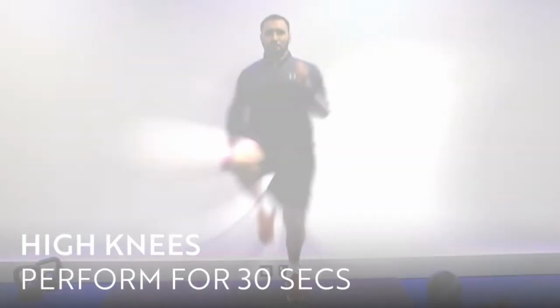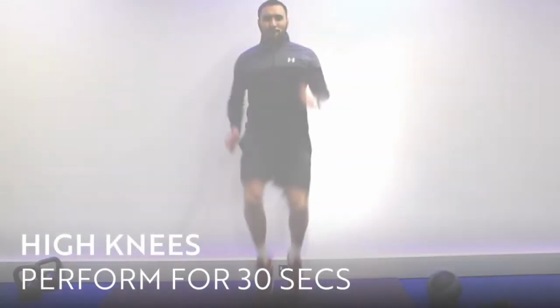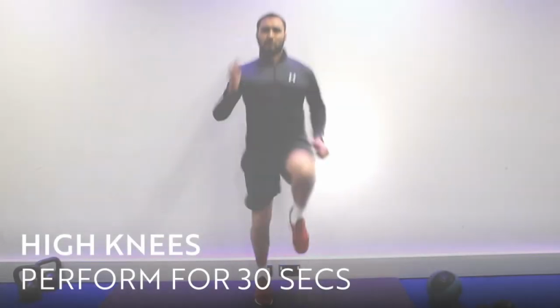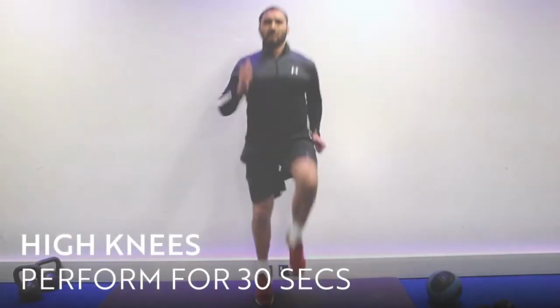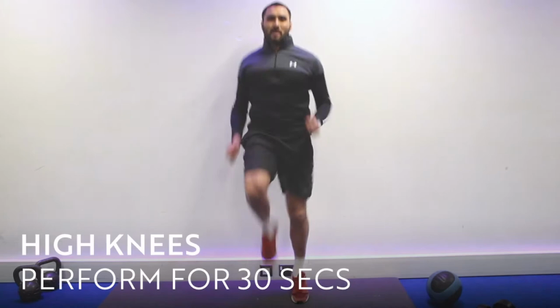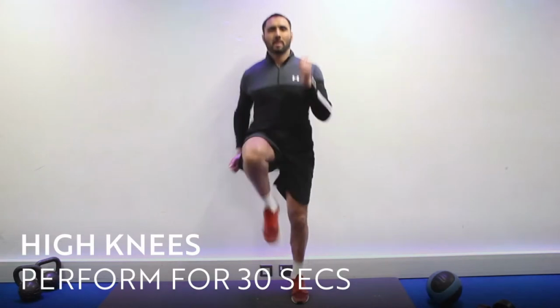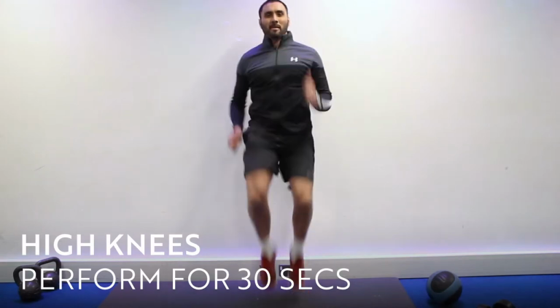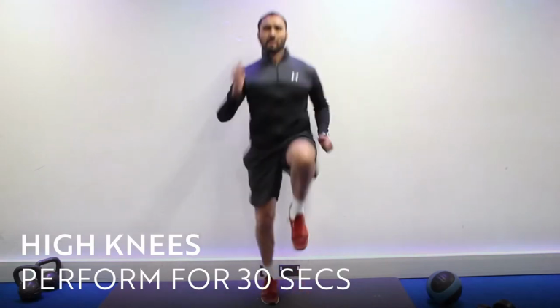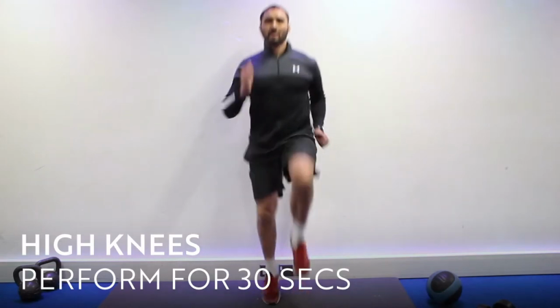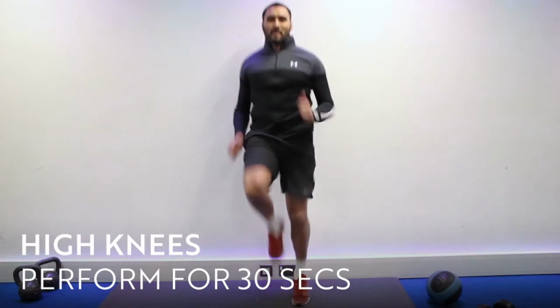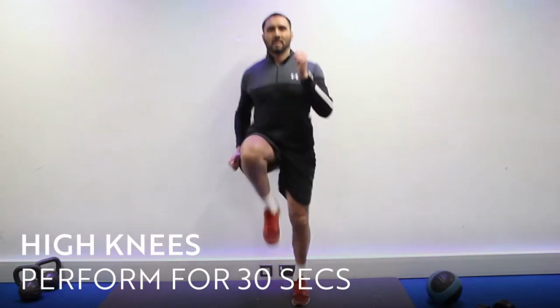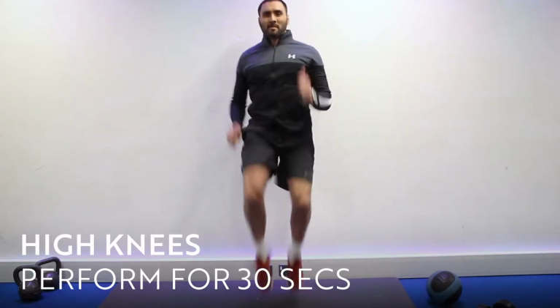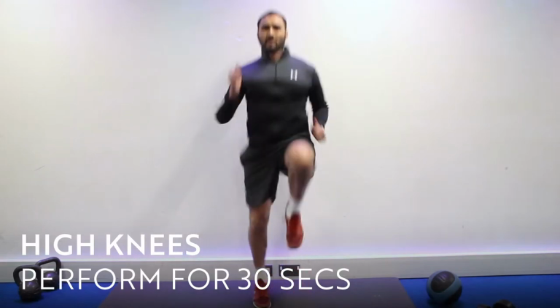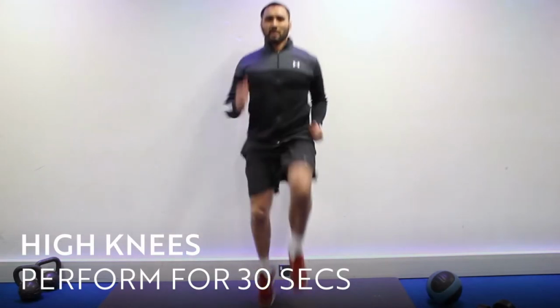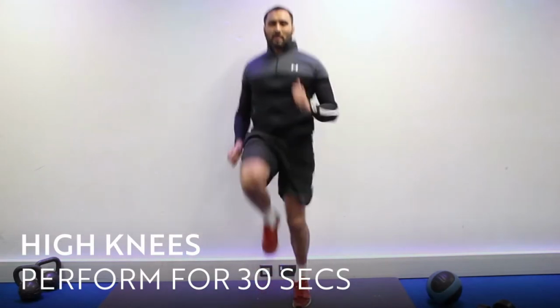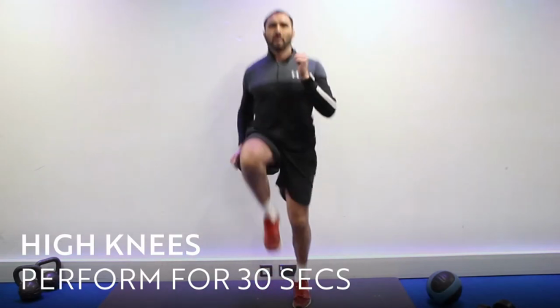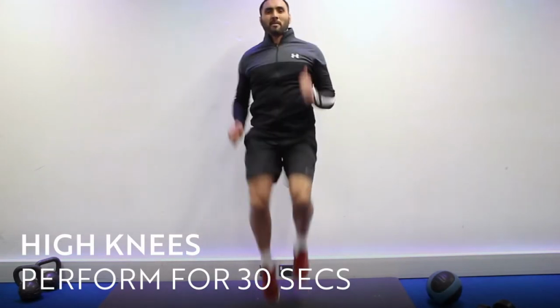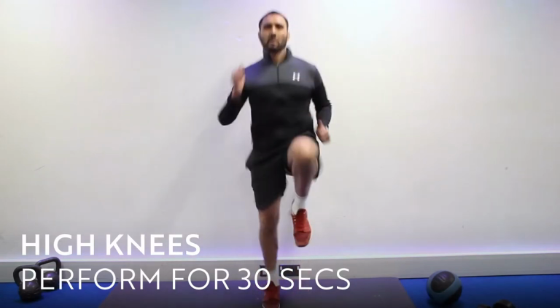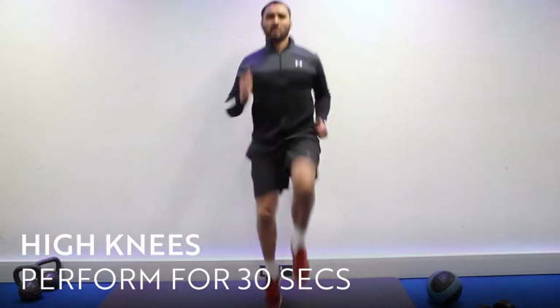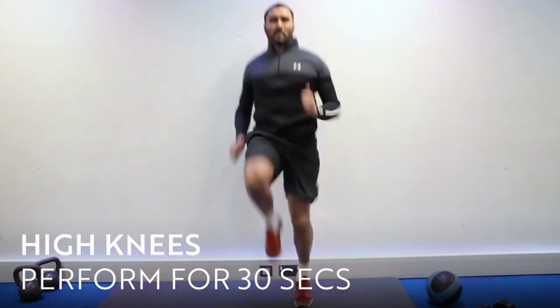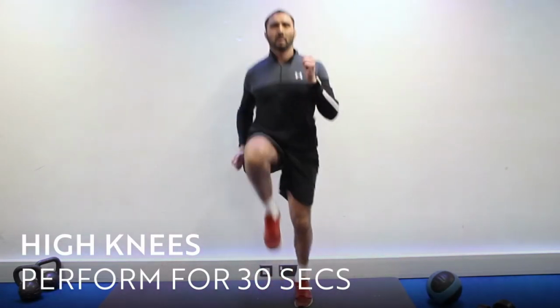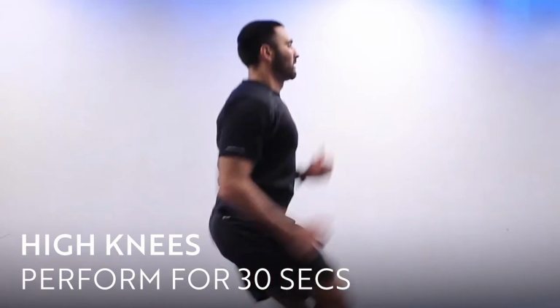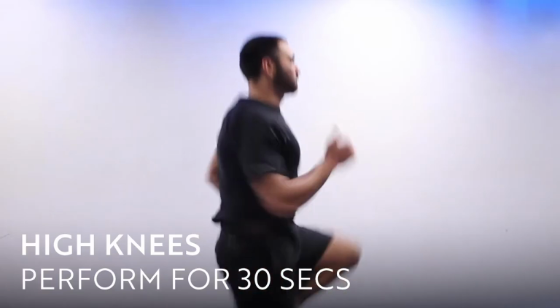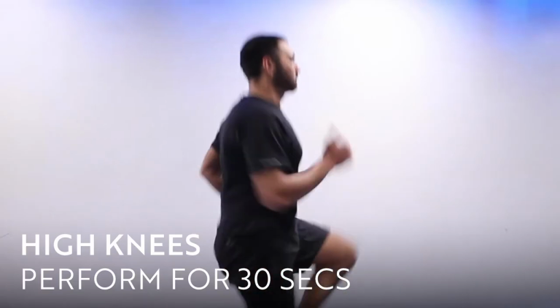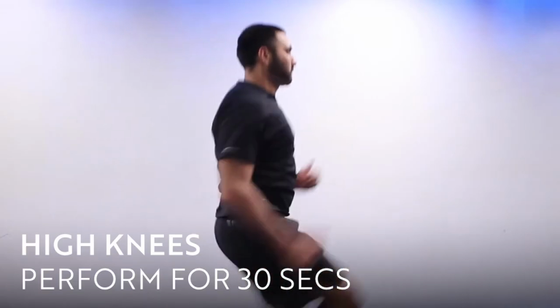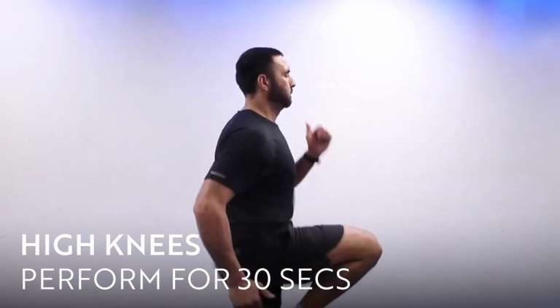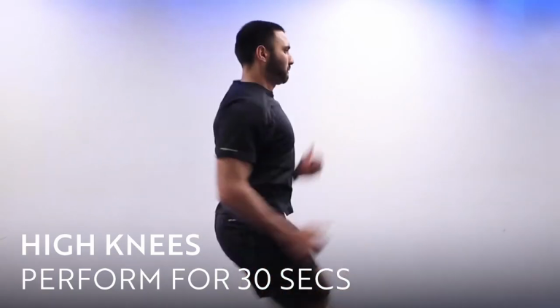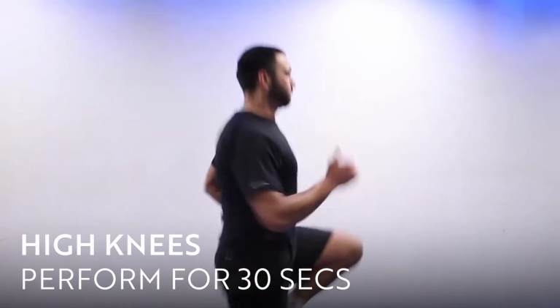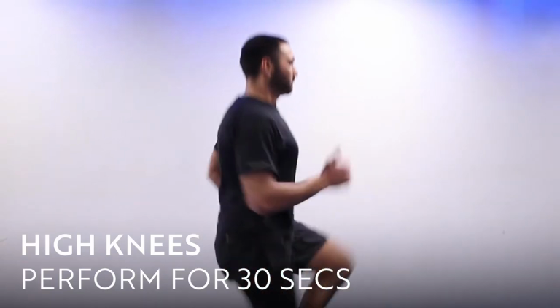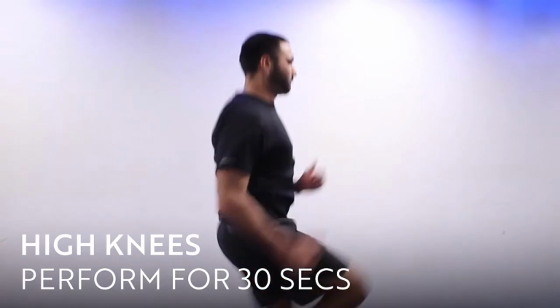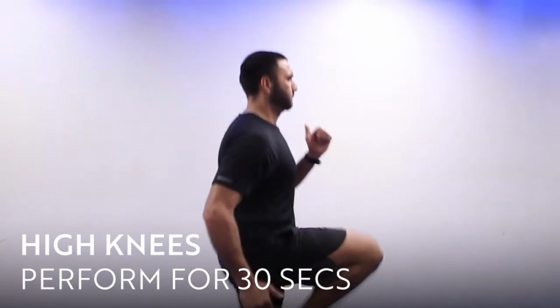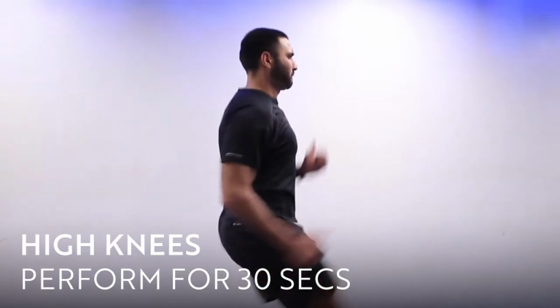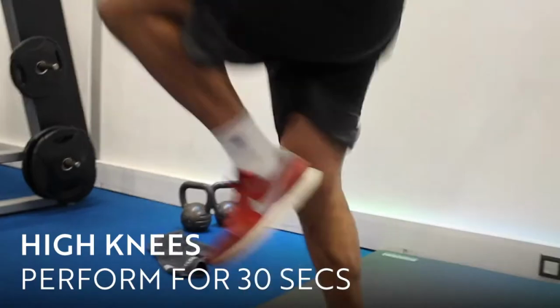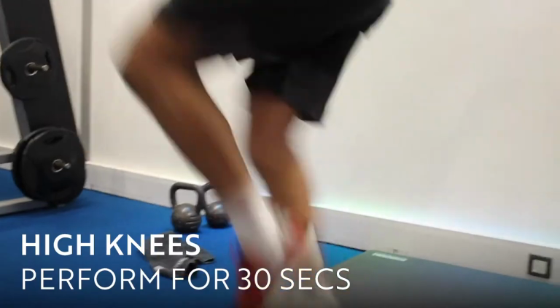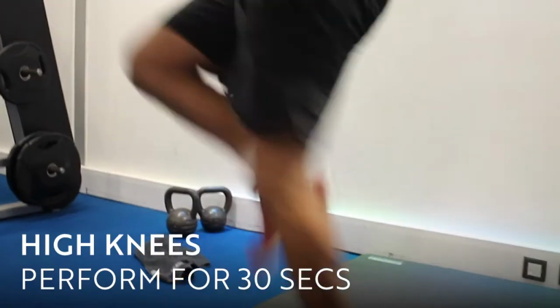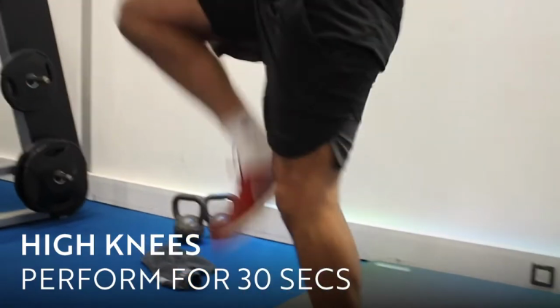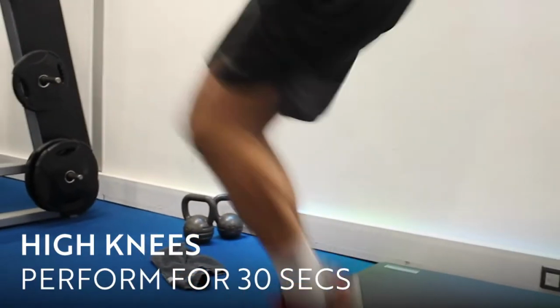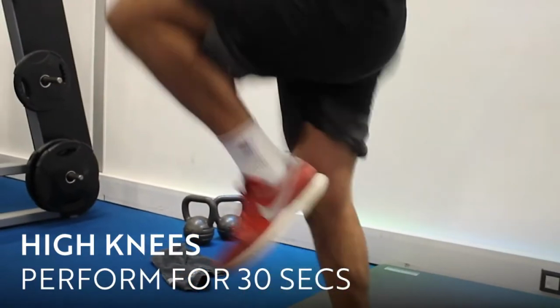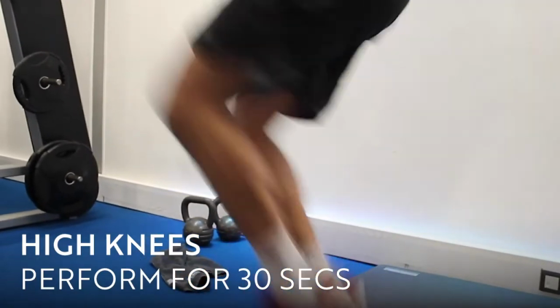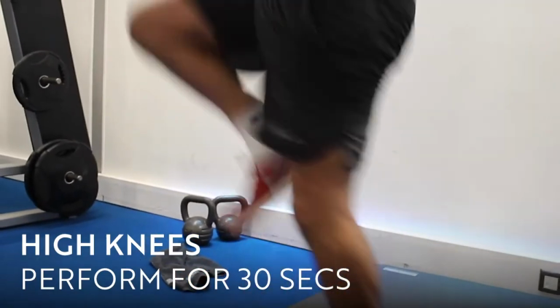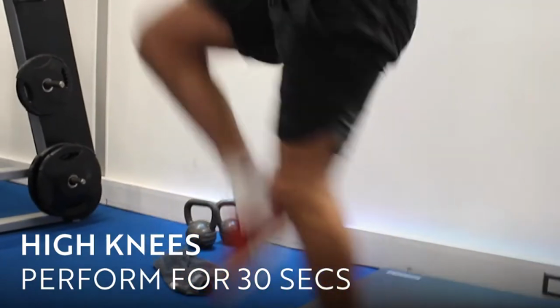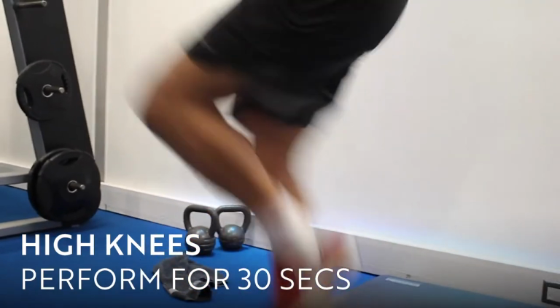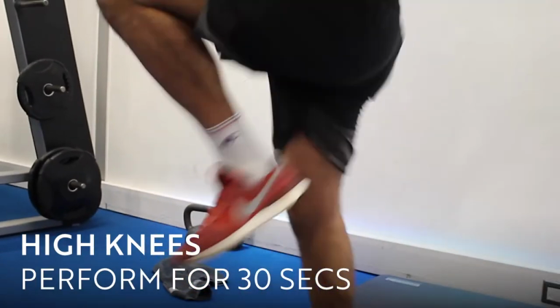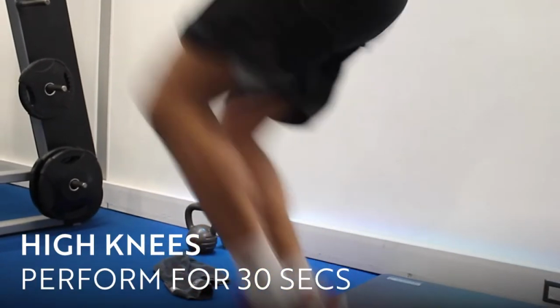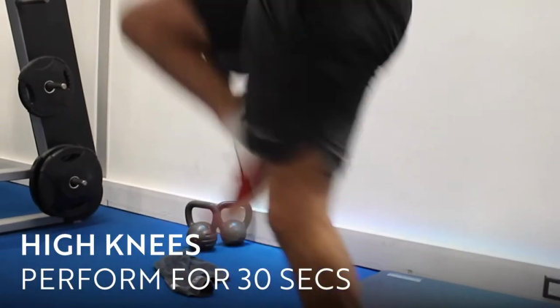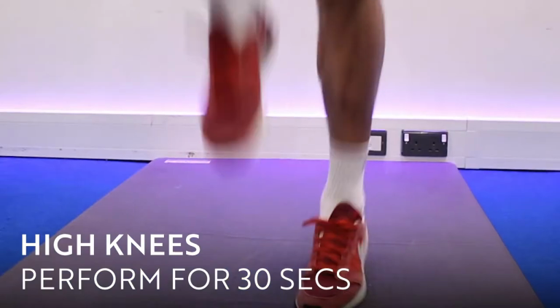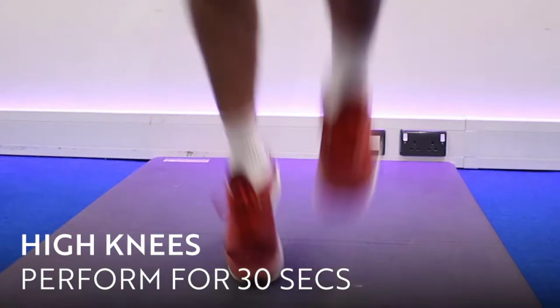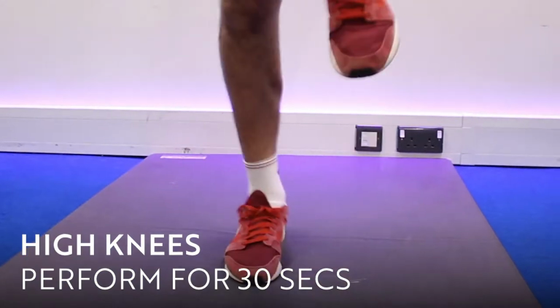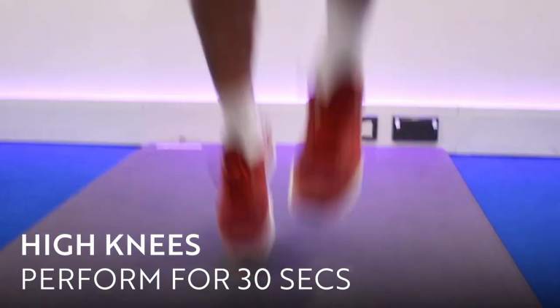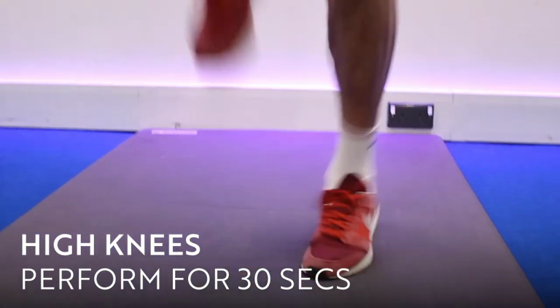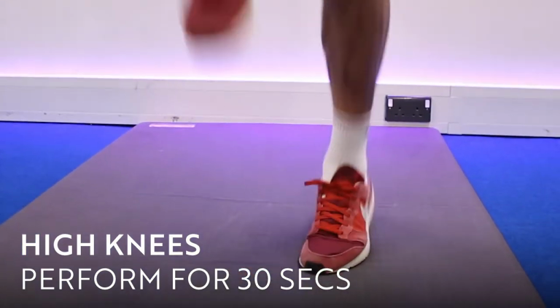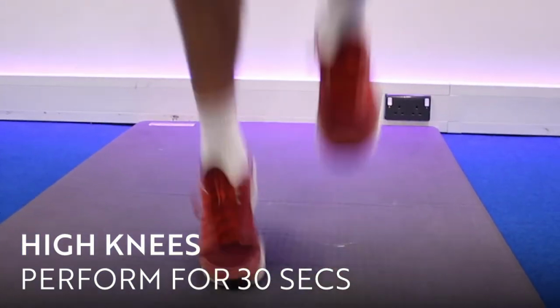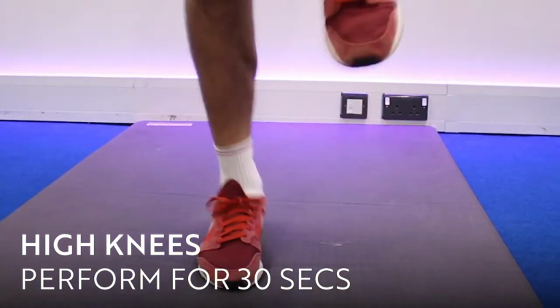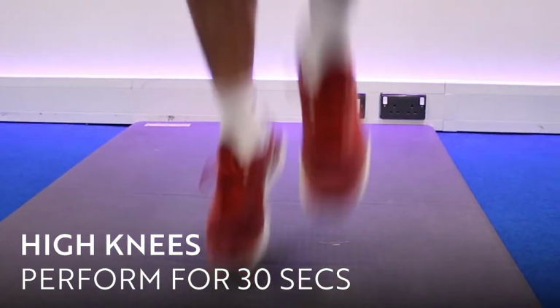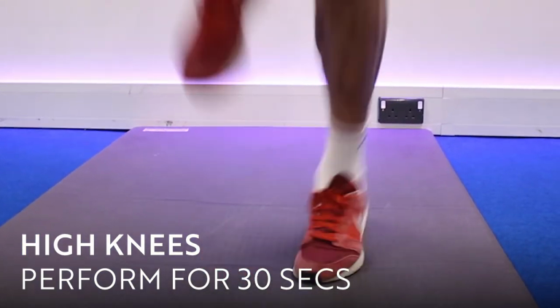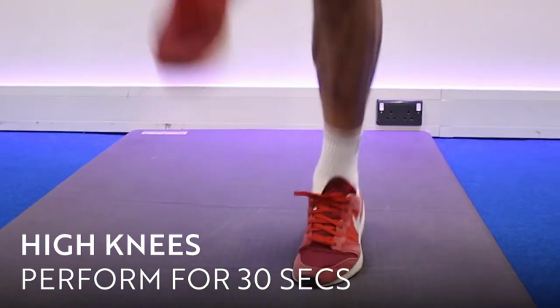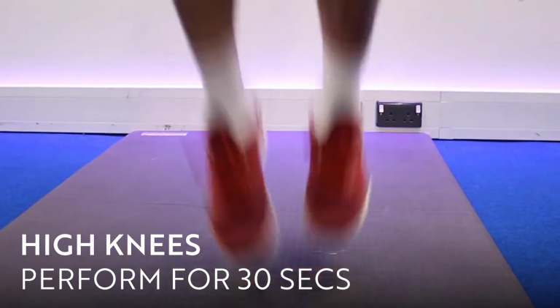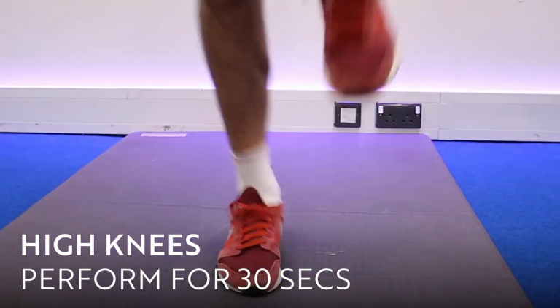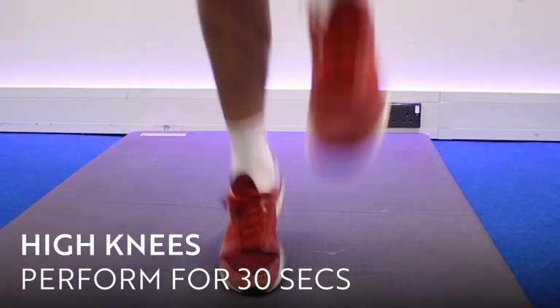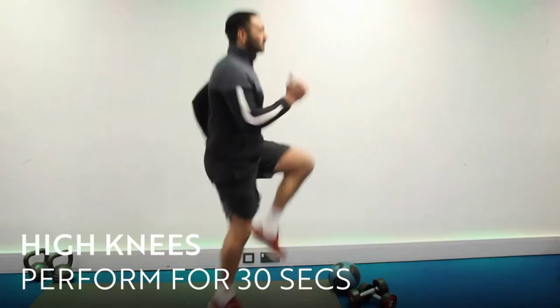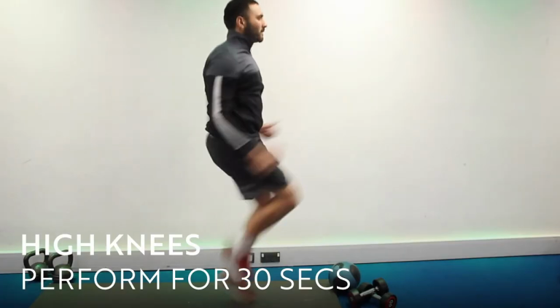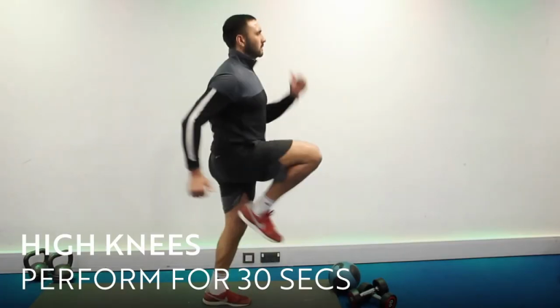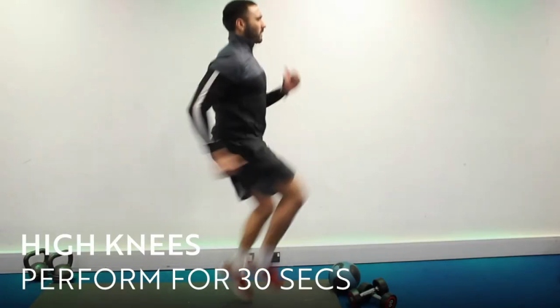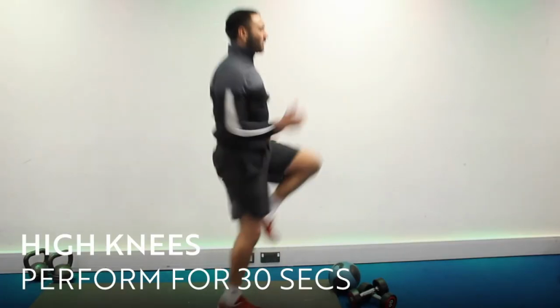This exercise is called high knees. What I want you to do is pump those knees nice and high, really work those arms as well. Breathe in and out as you perform this exercise.